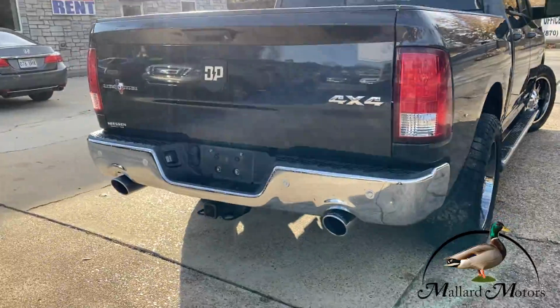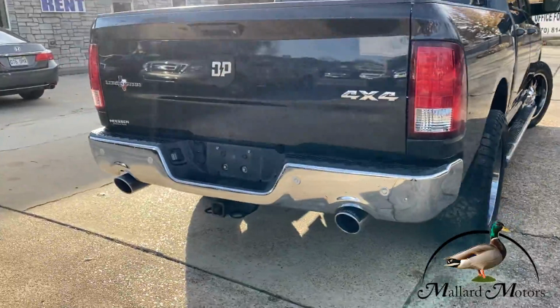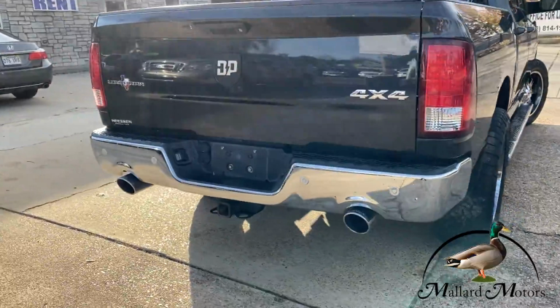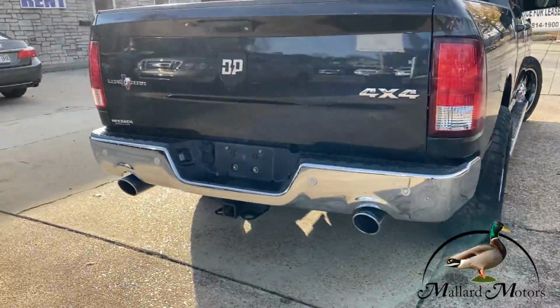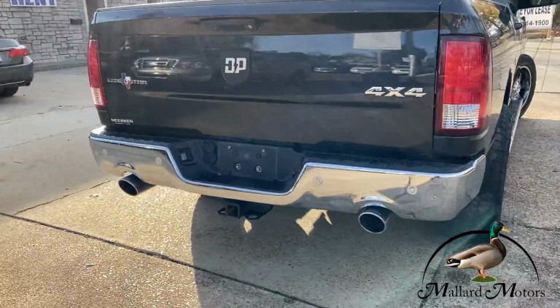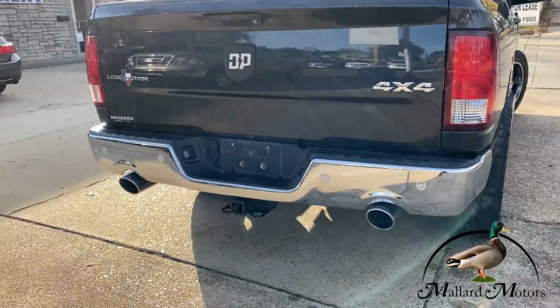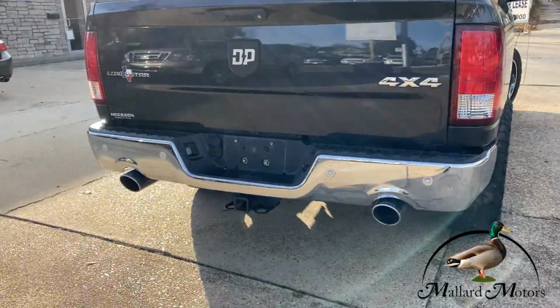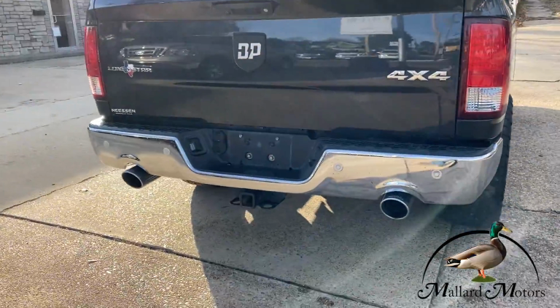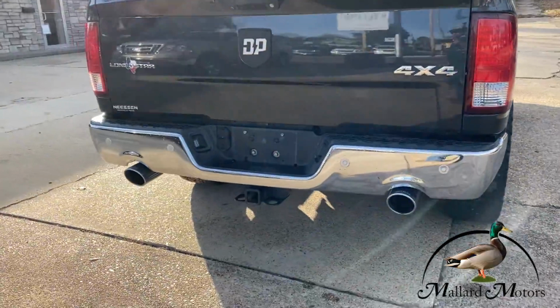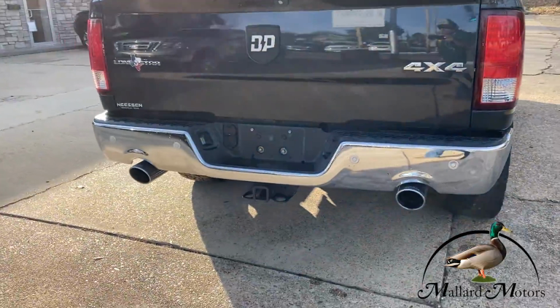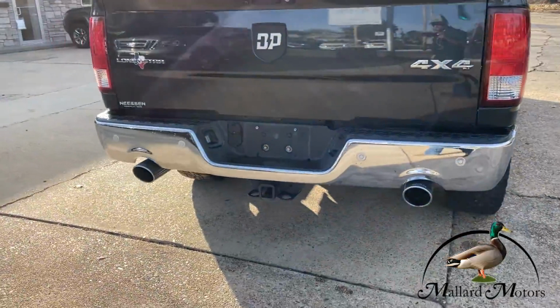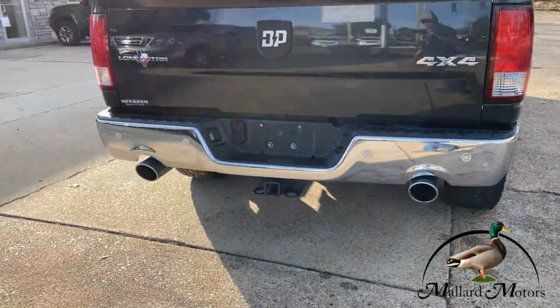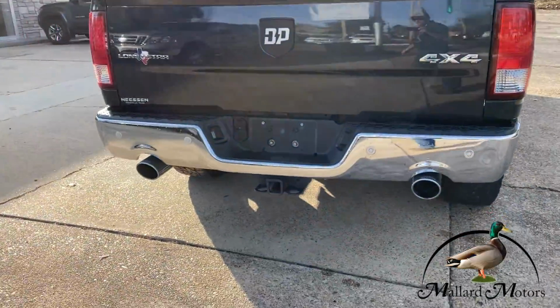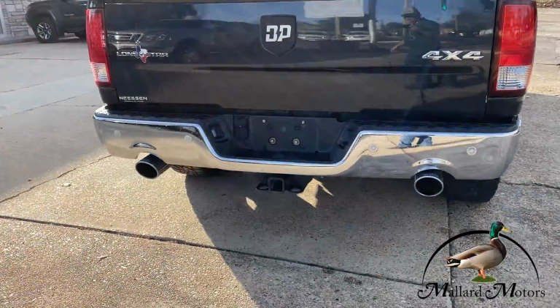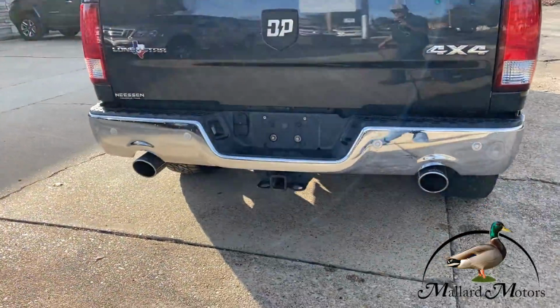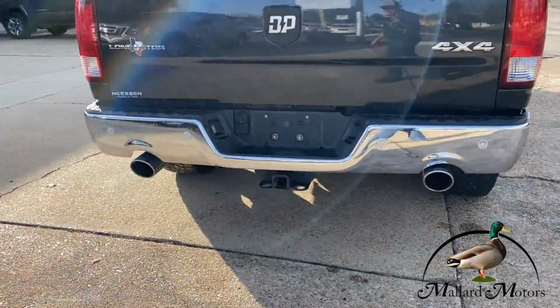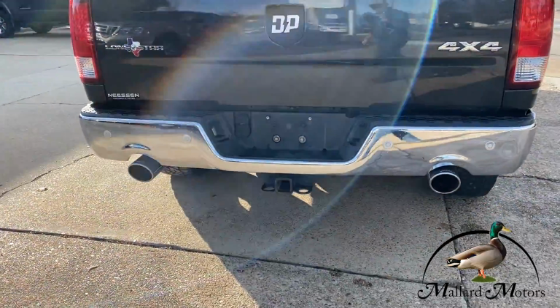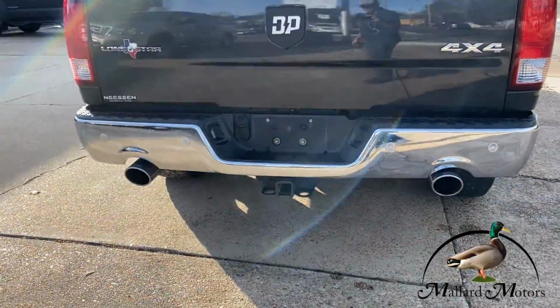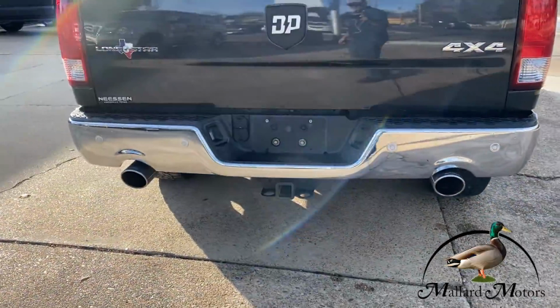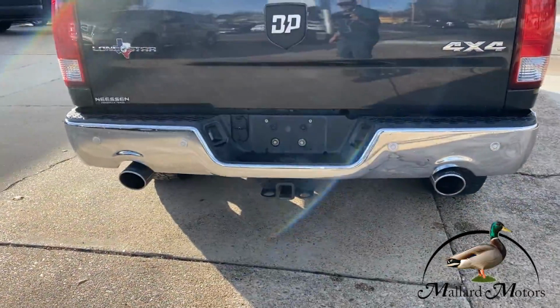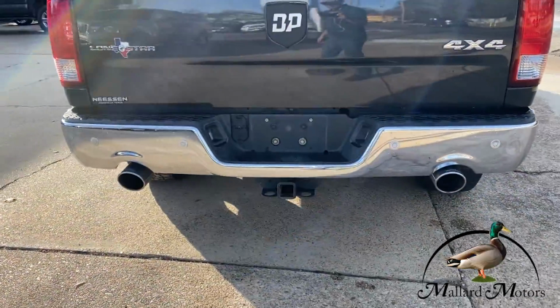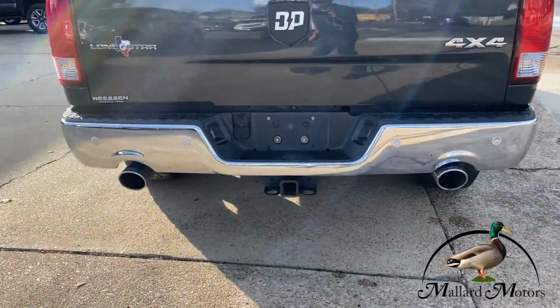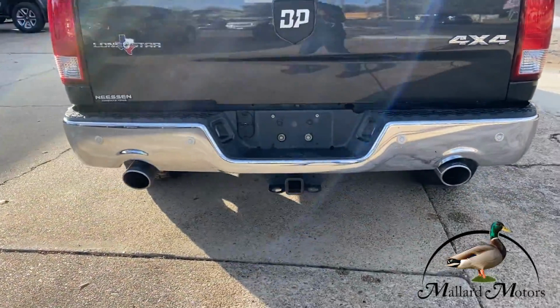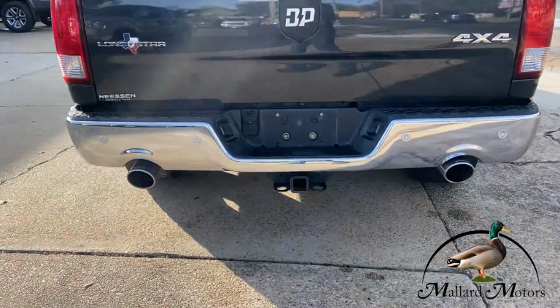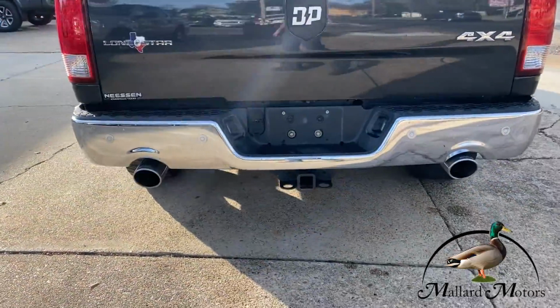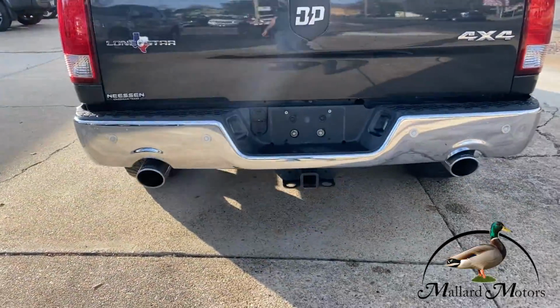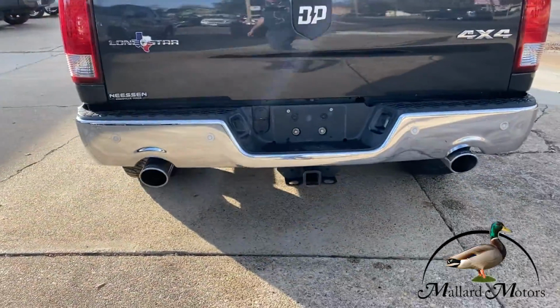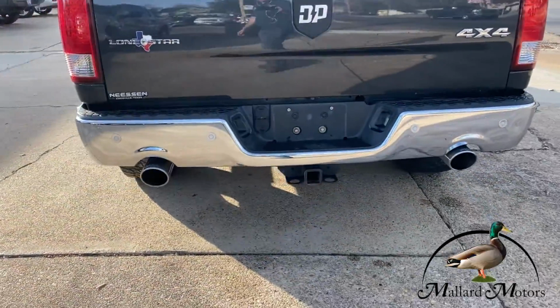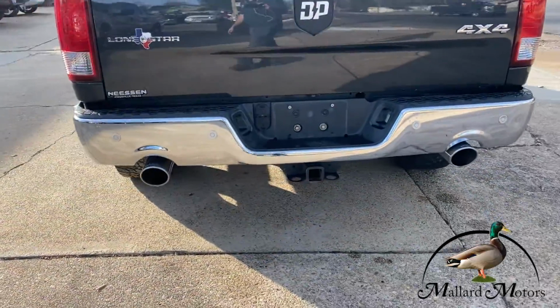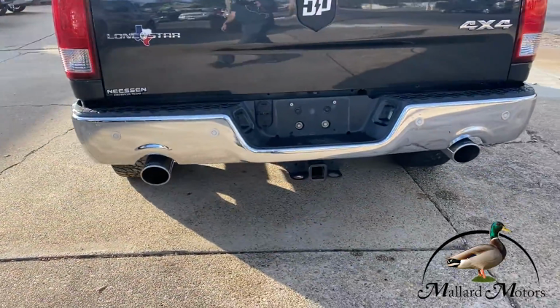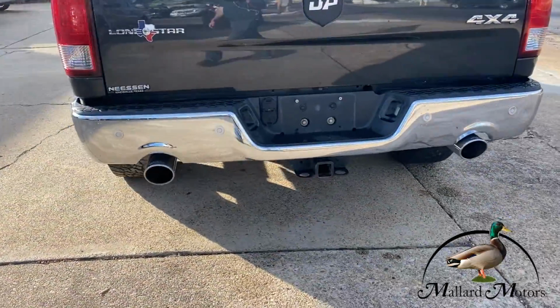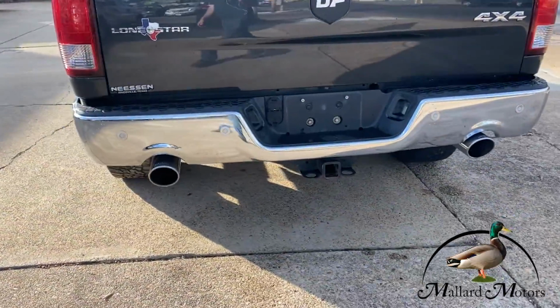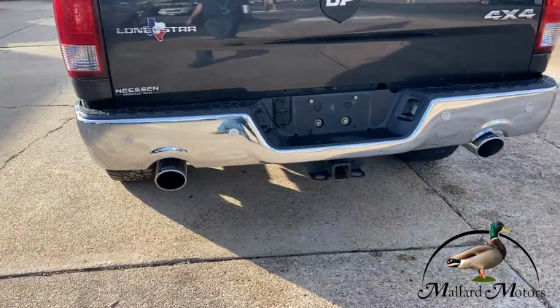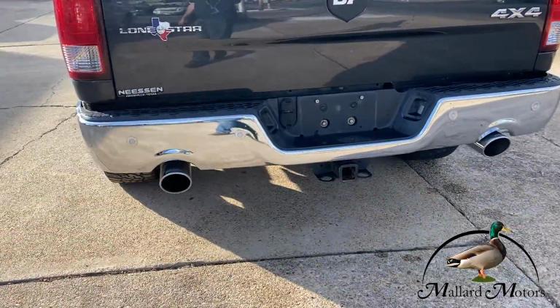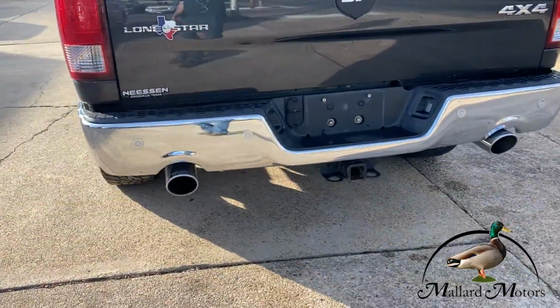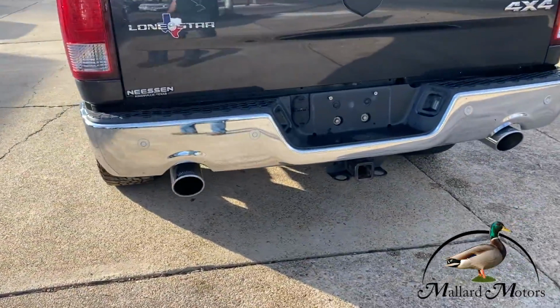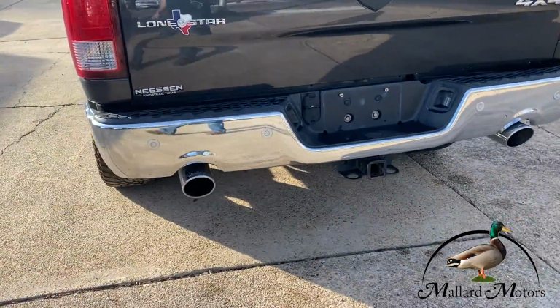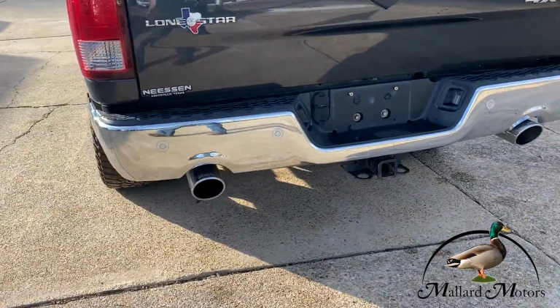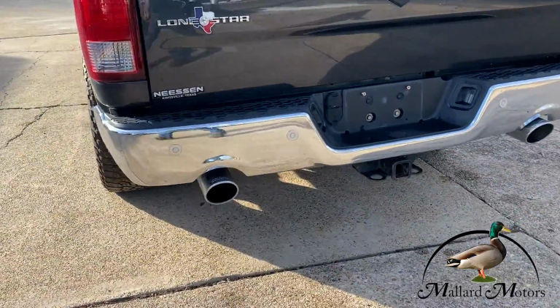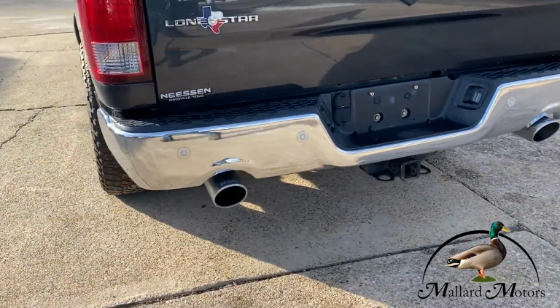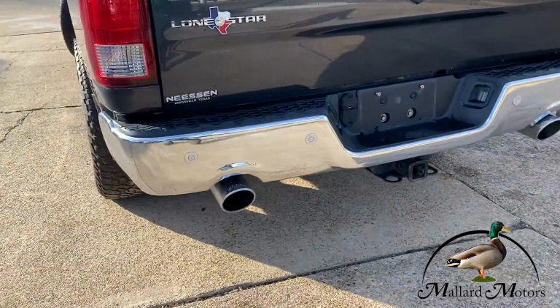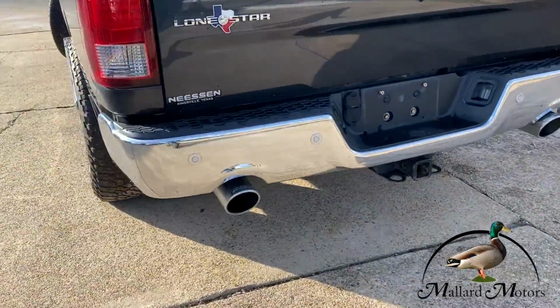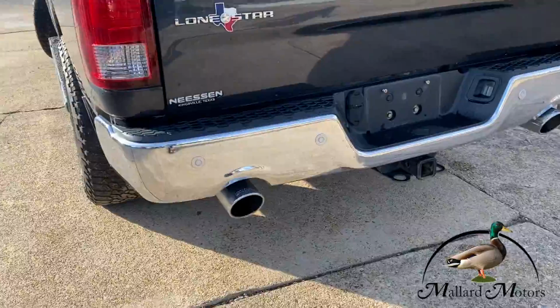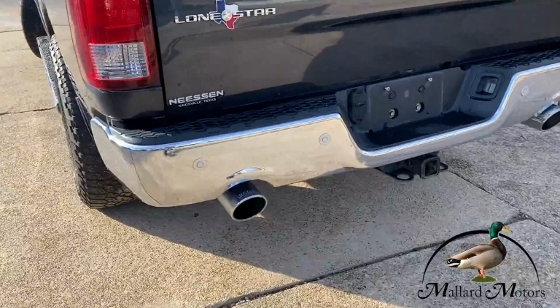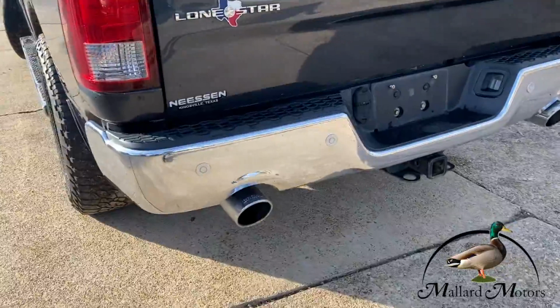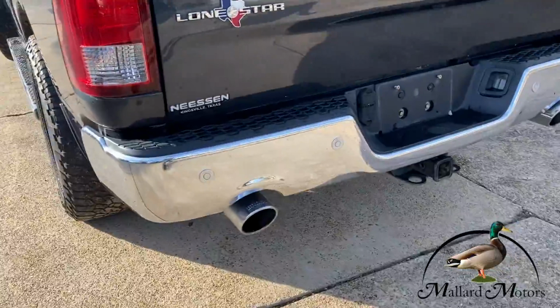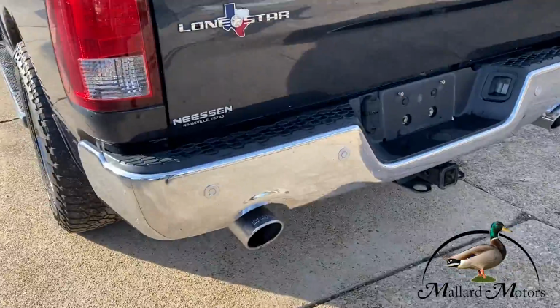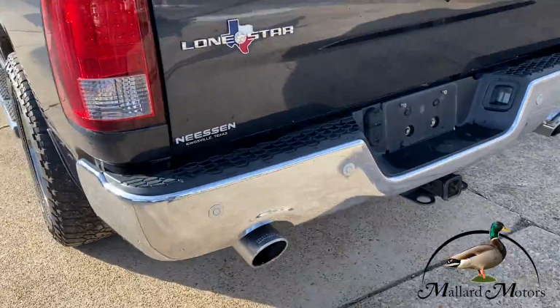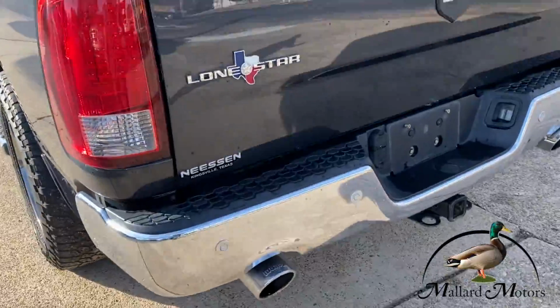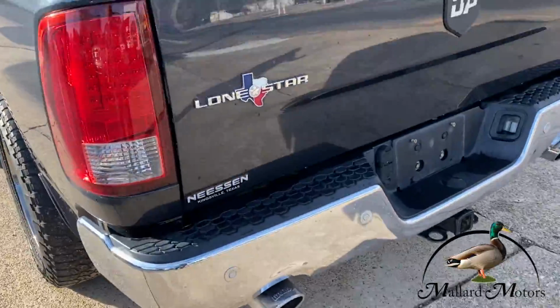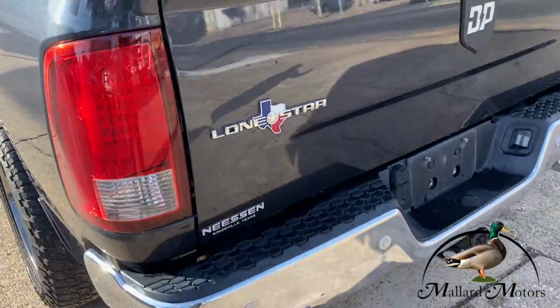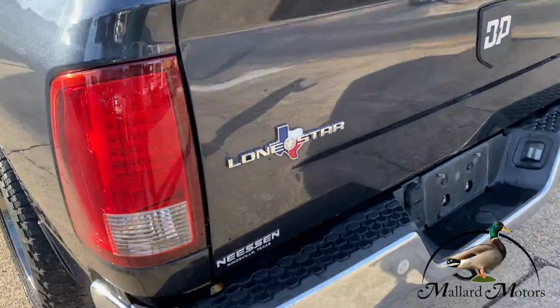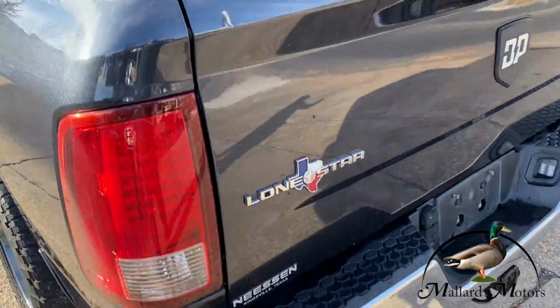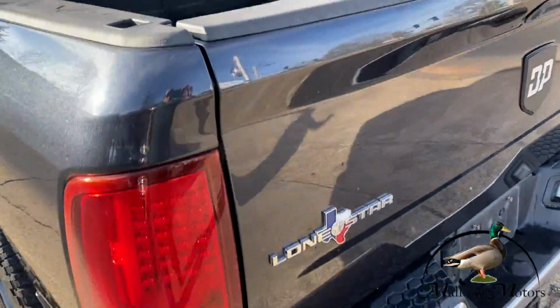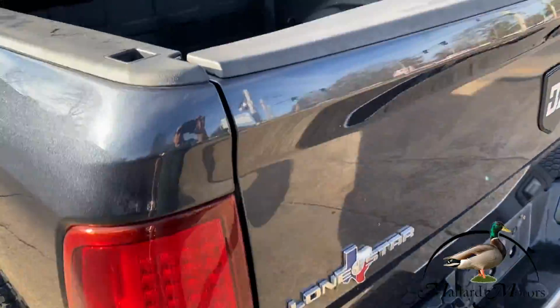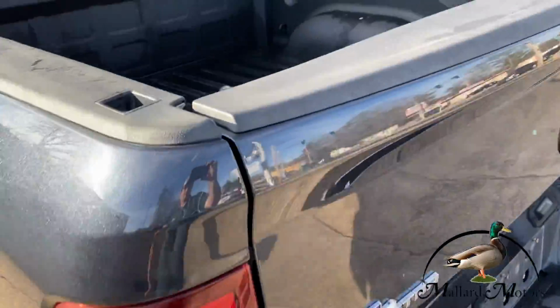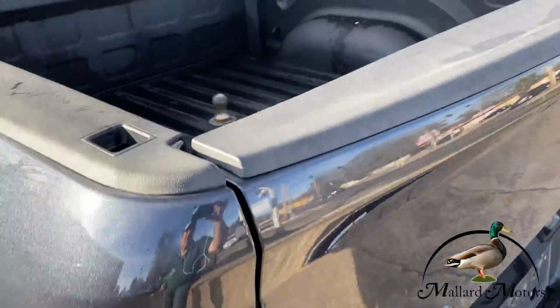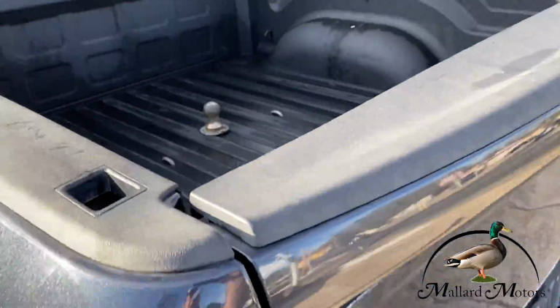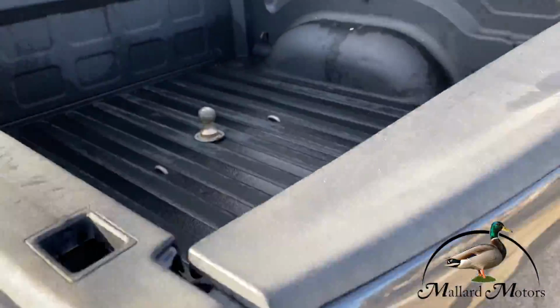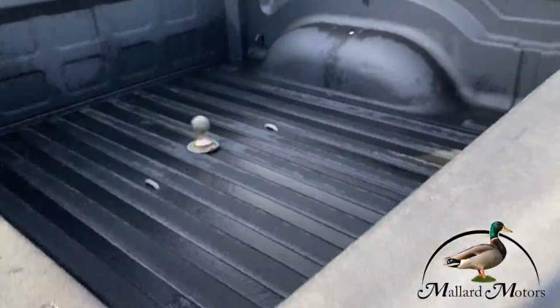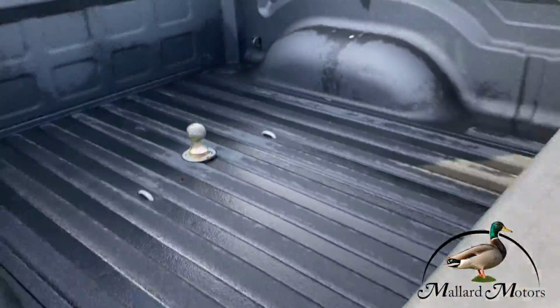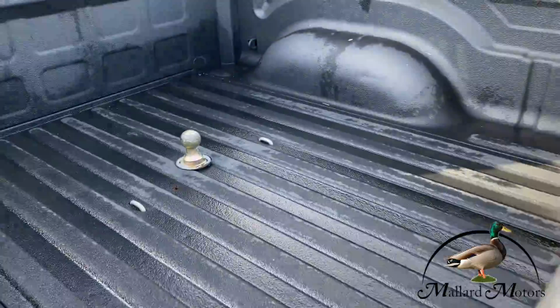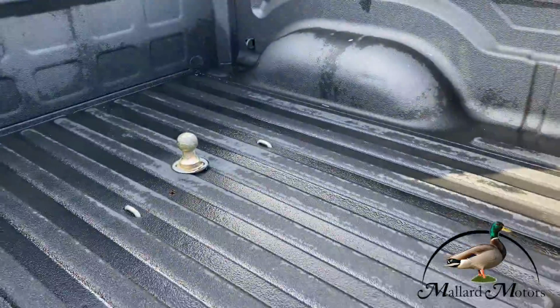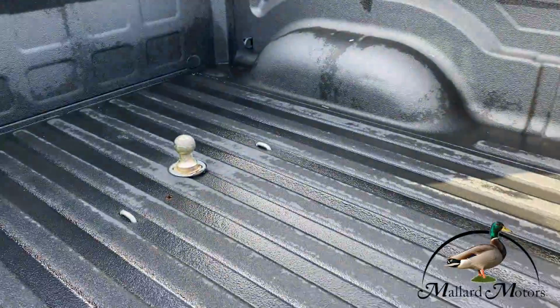If you'd like to get approved on this vehicle, all you've got to do is go to mallardmotors.com, fill out the application, and we'll be happy to get you approved. Remember — trust the duck.